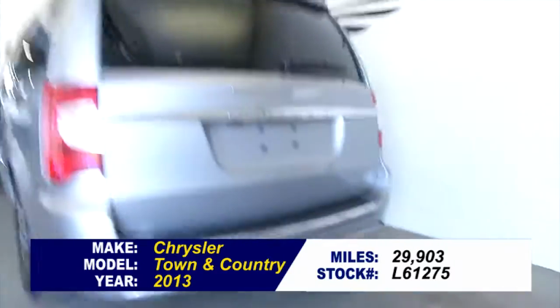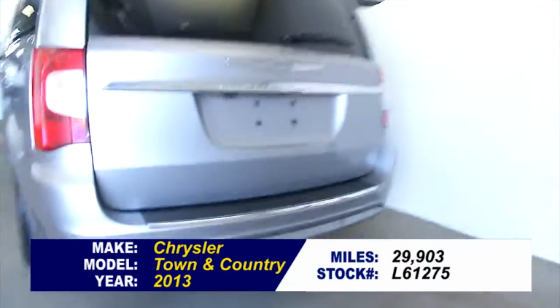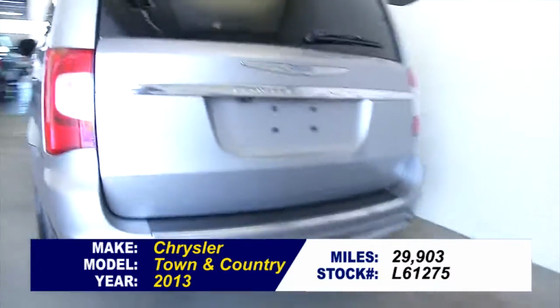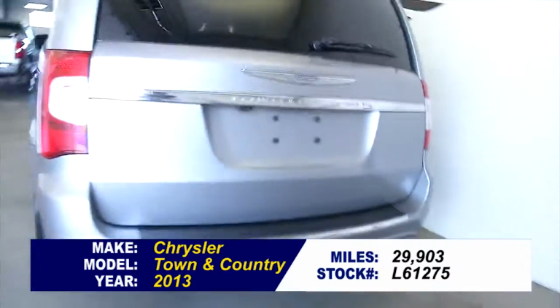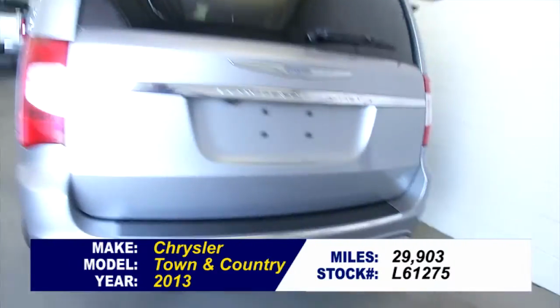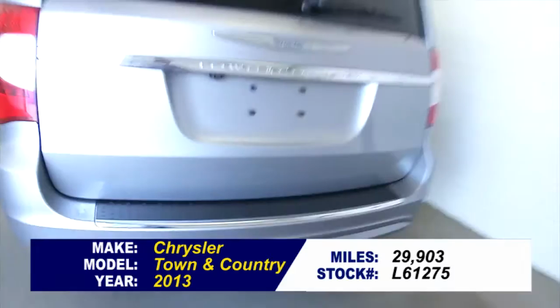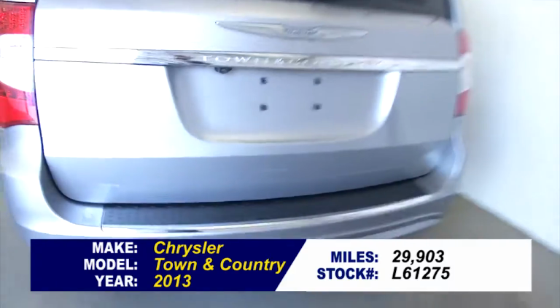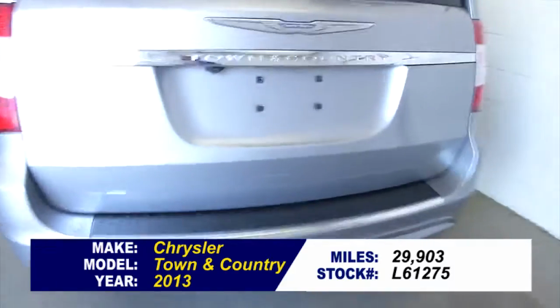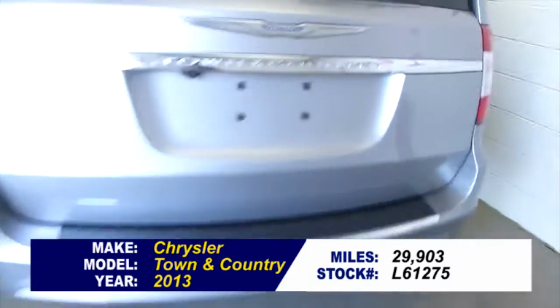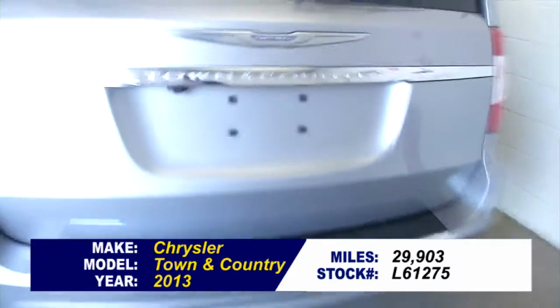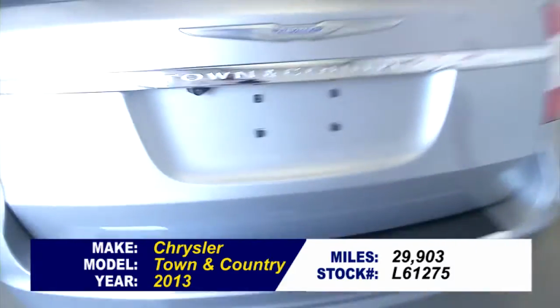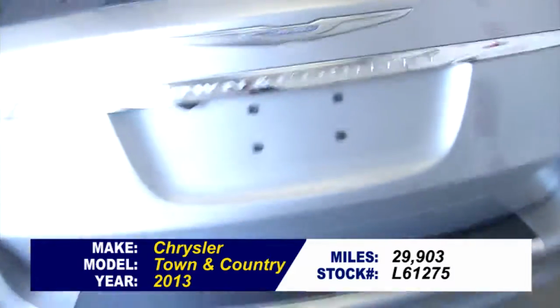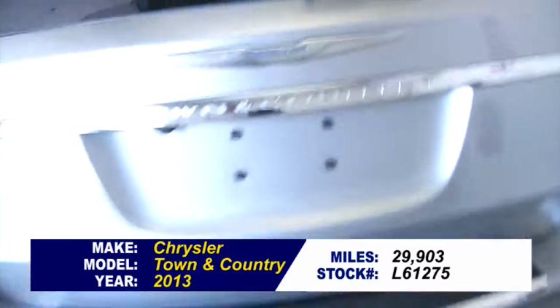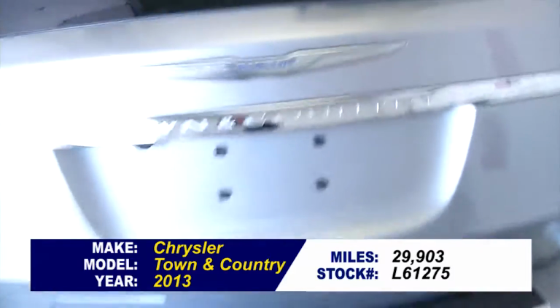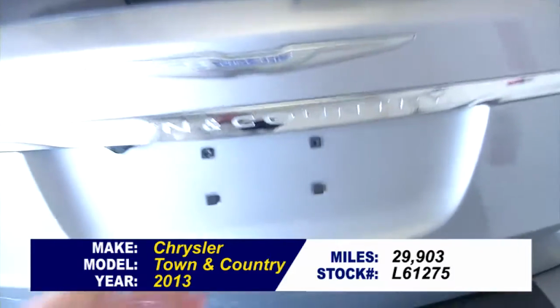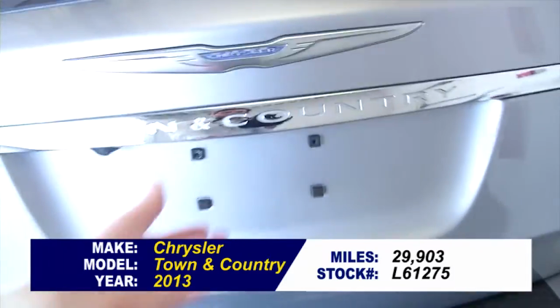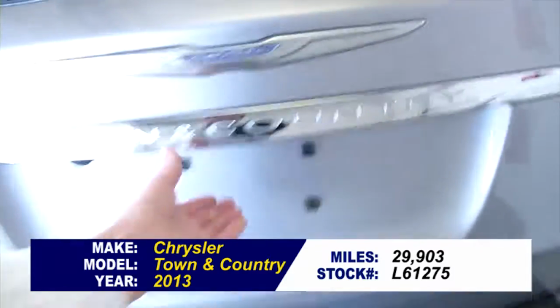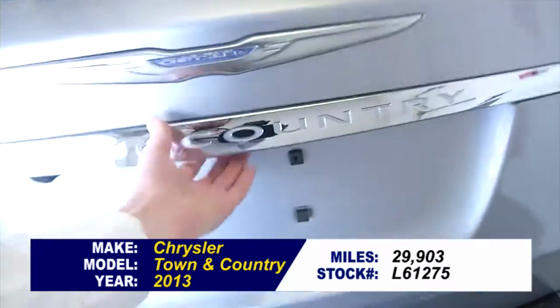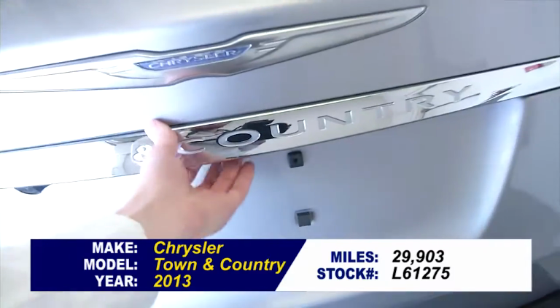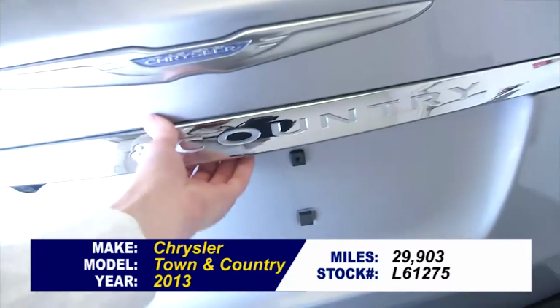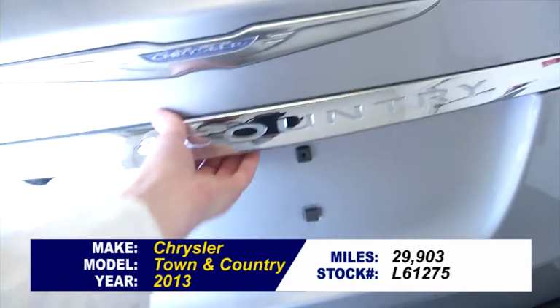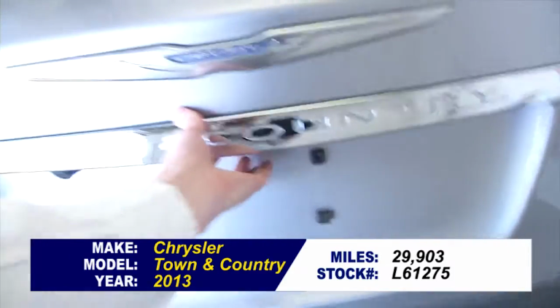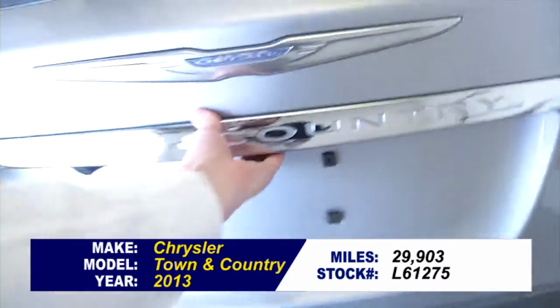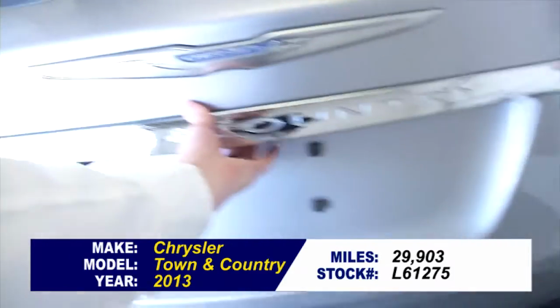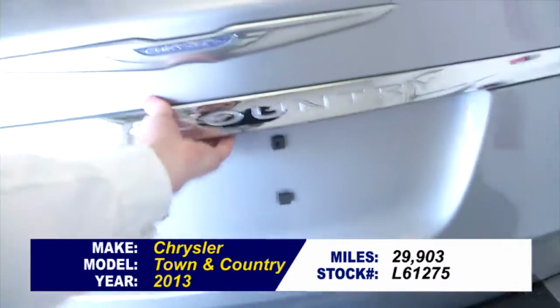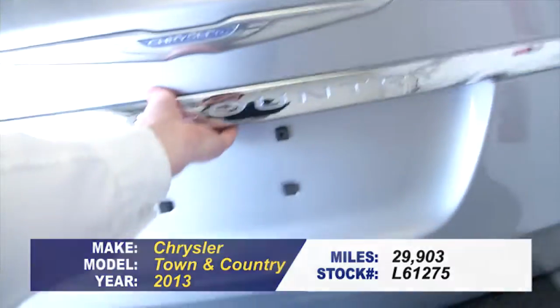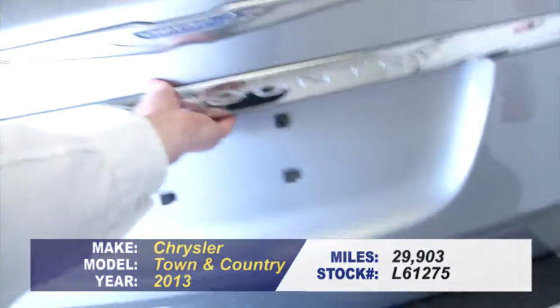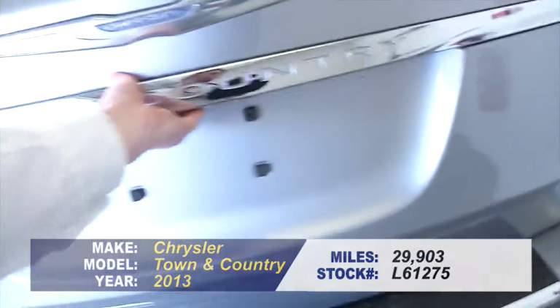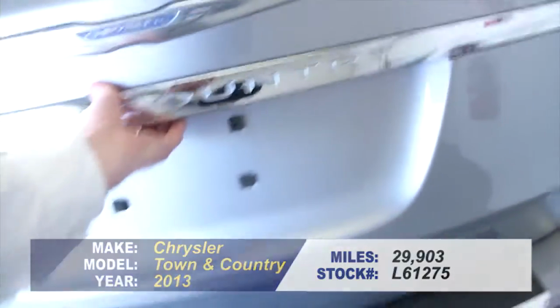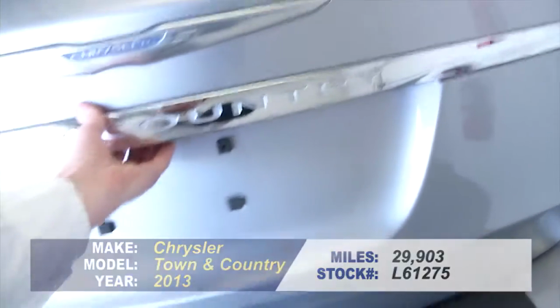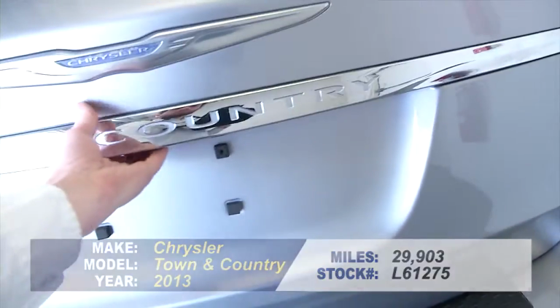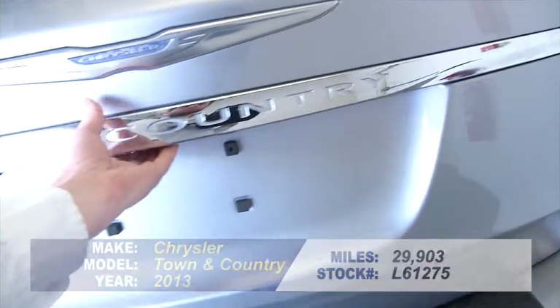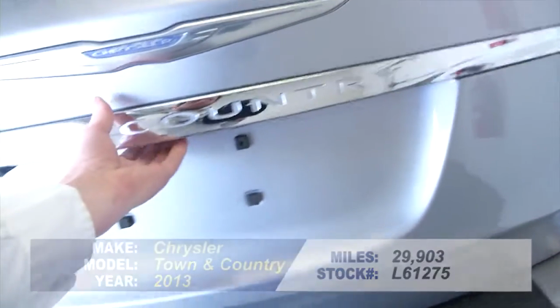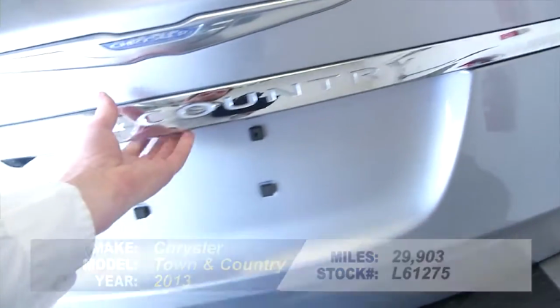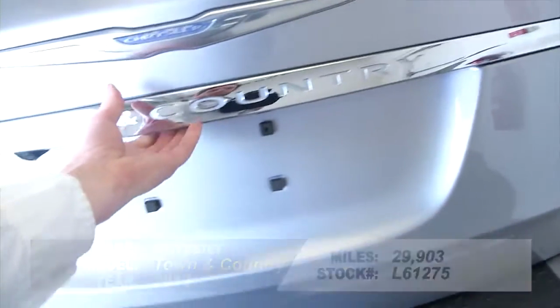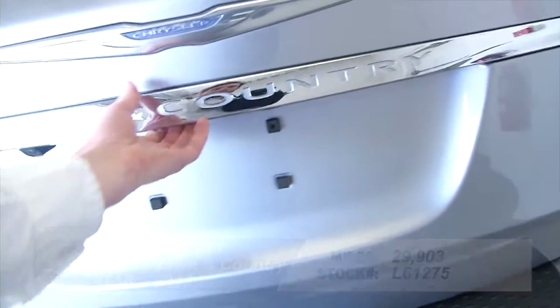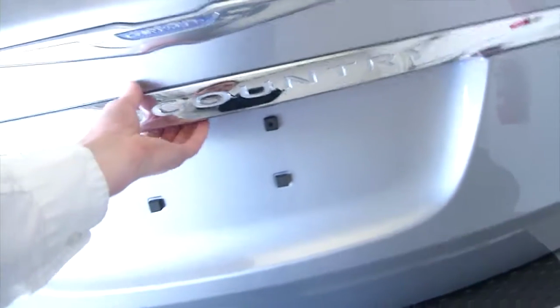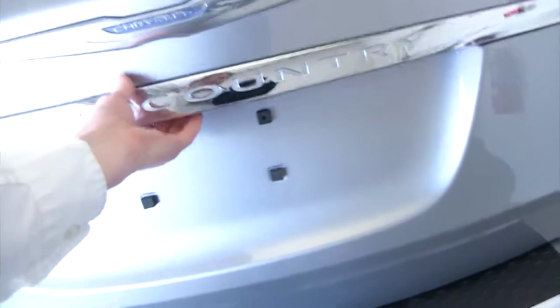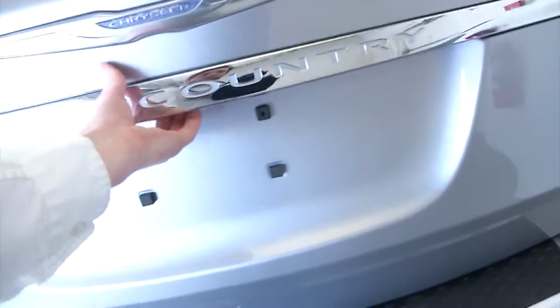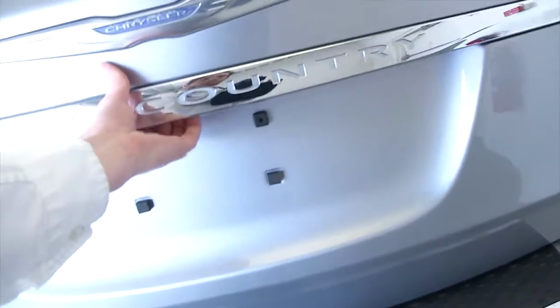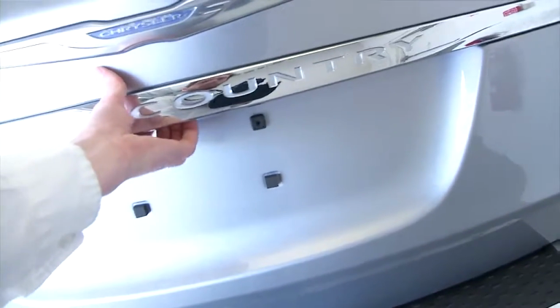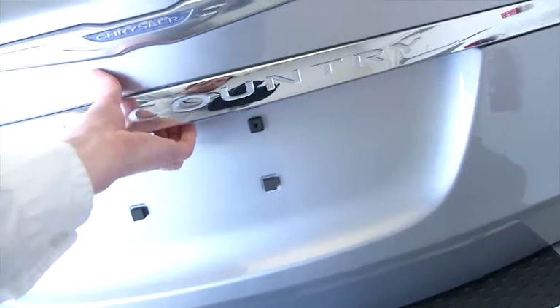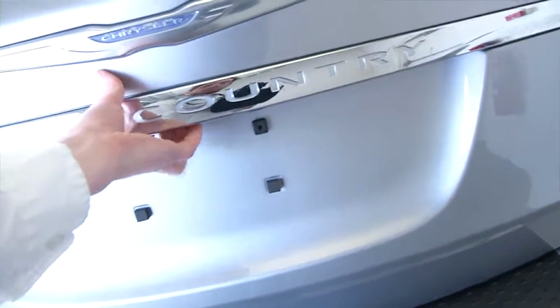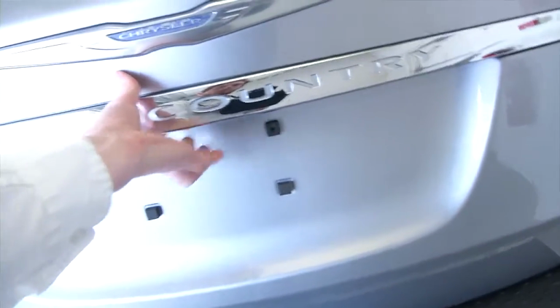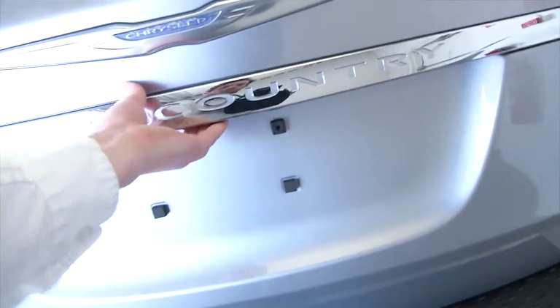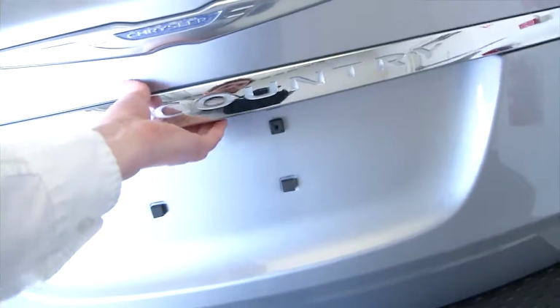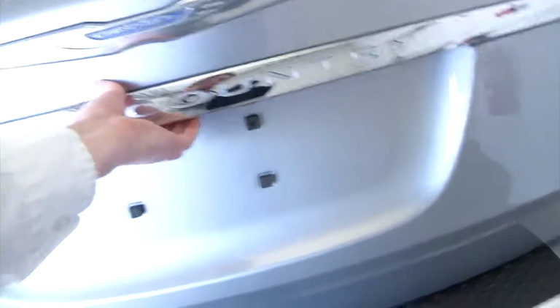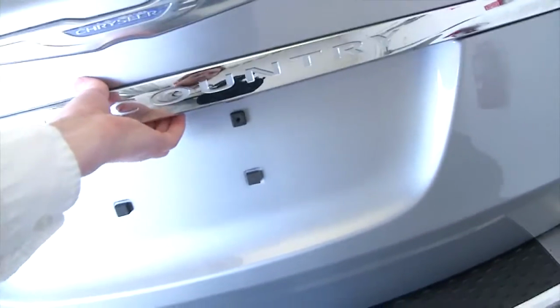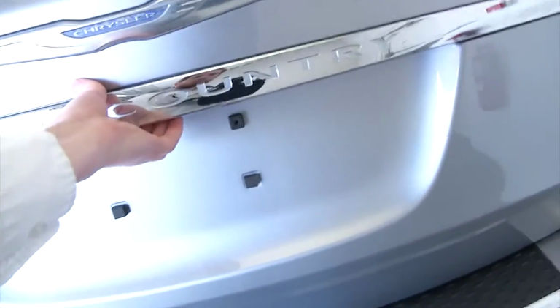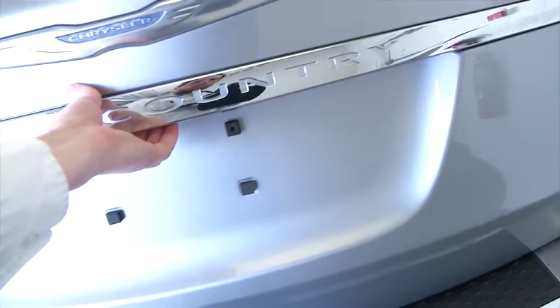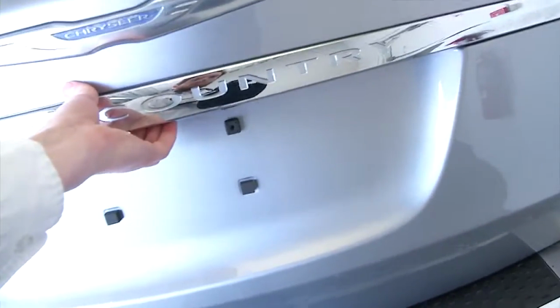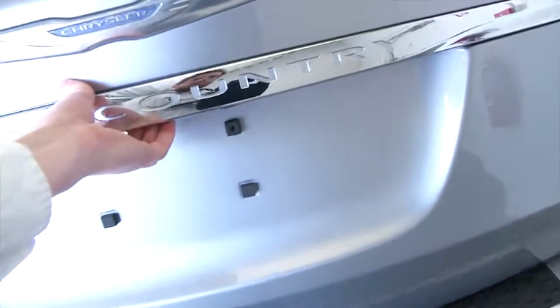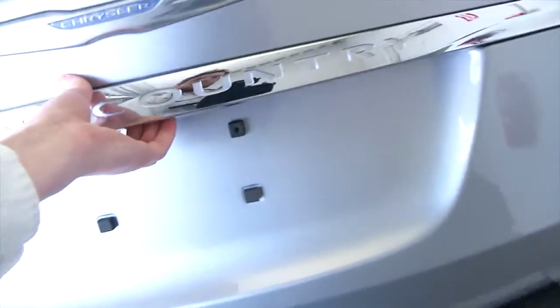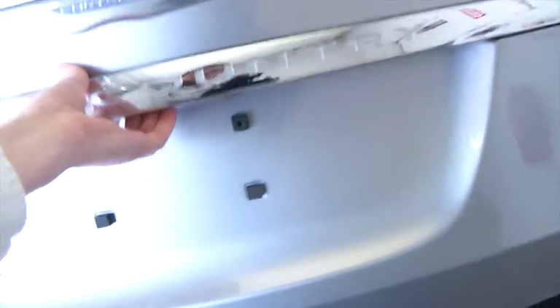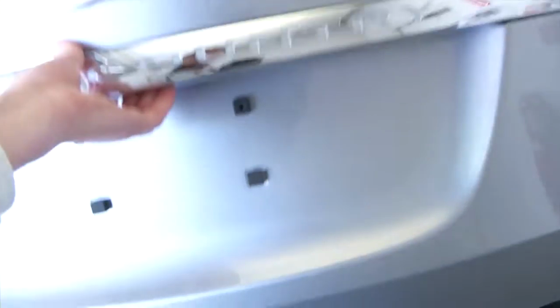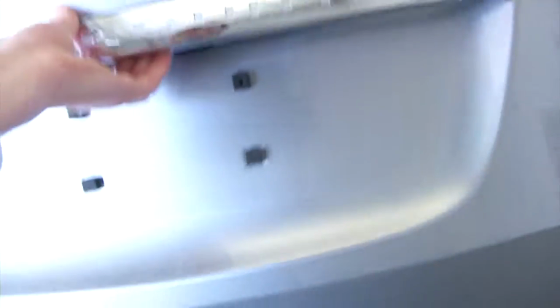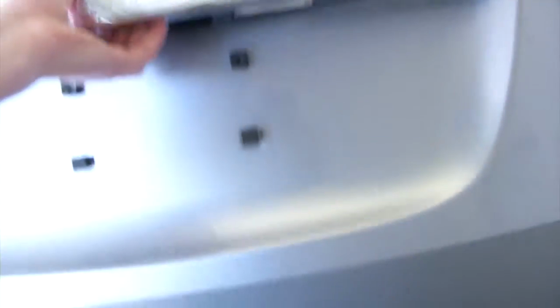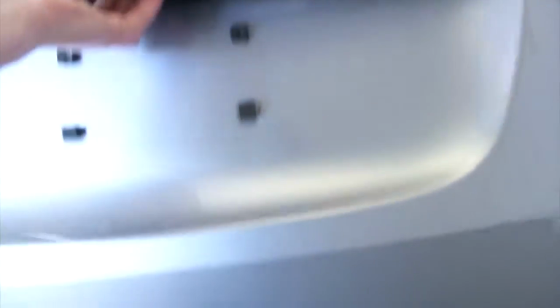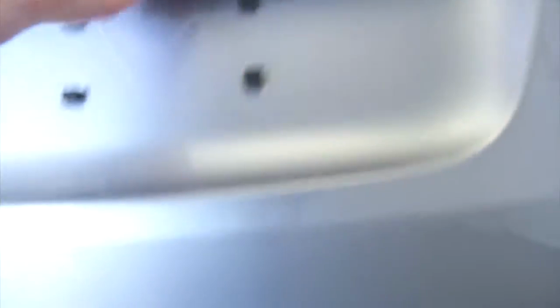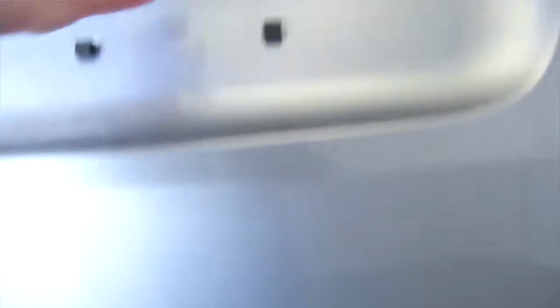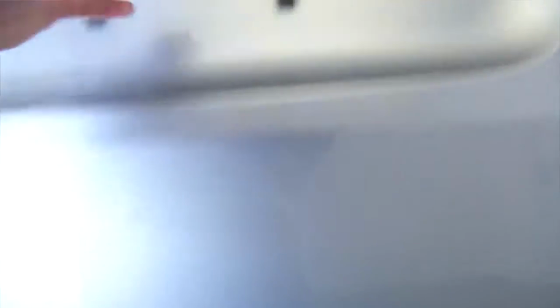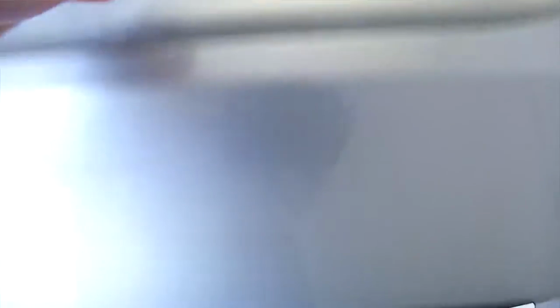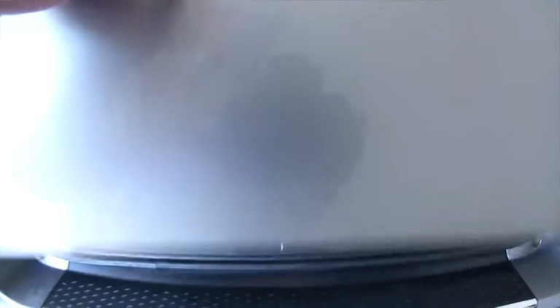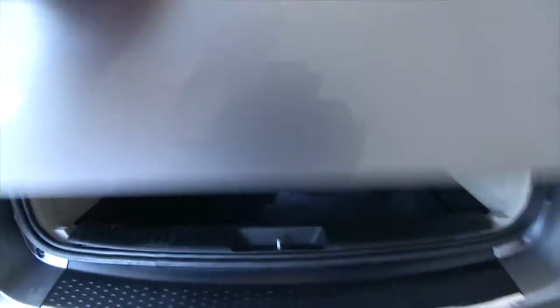In this video walk around, we're simply going to start at the back of the vehicle, work our way to the front, and help you see the true condition of this vehicle.